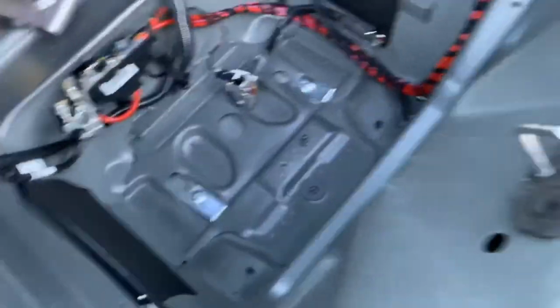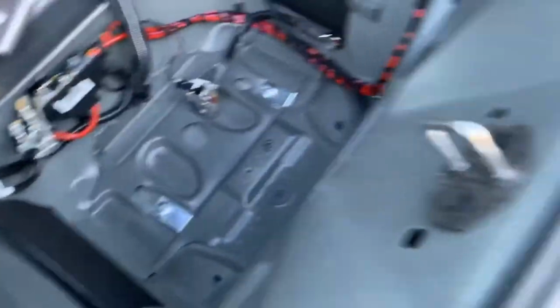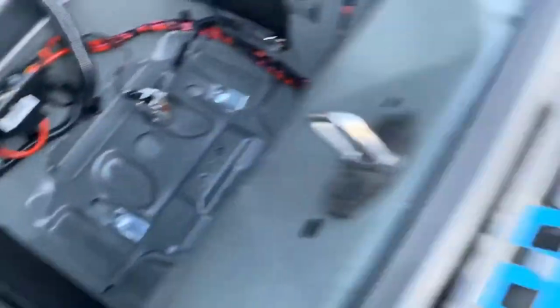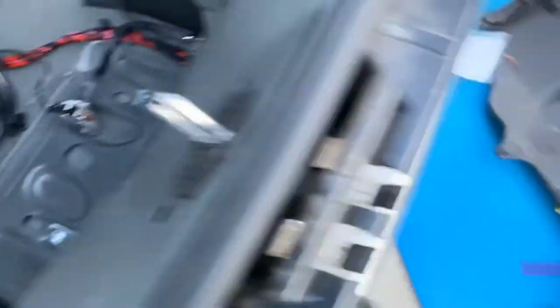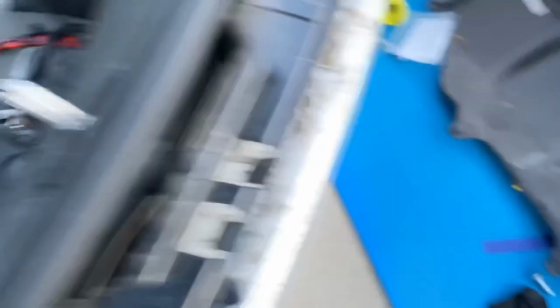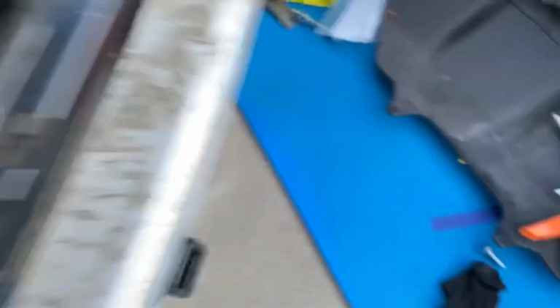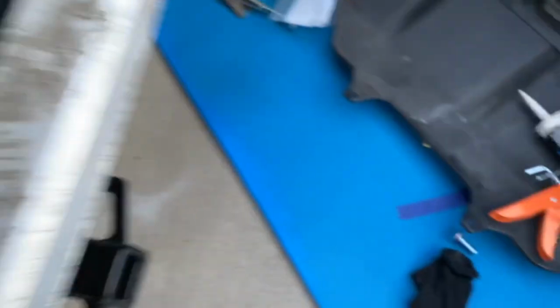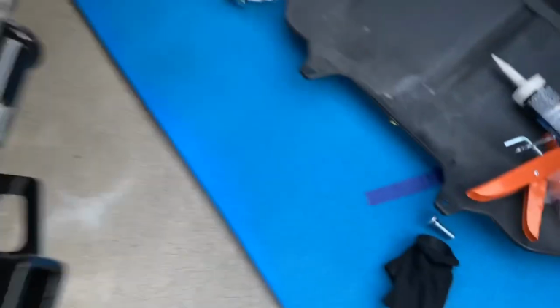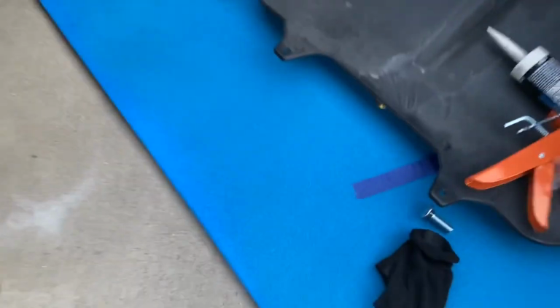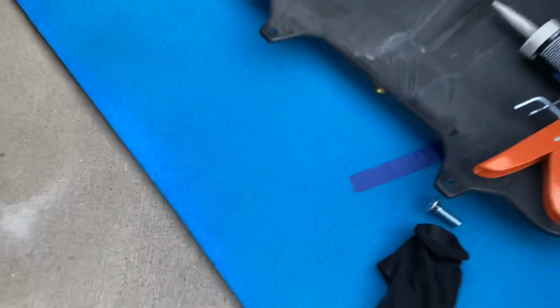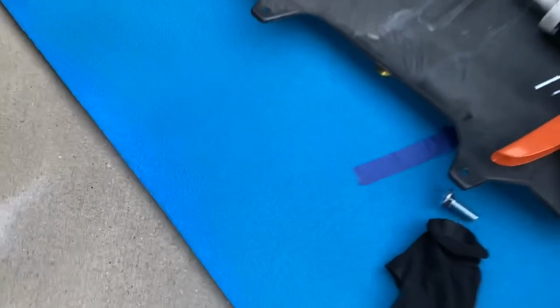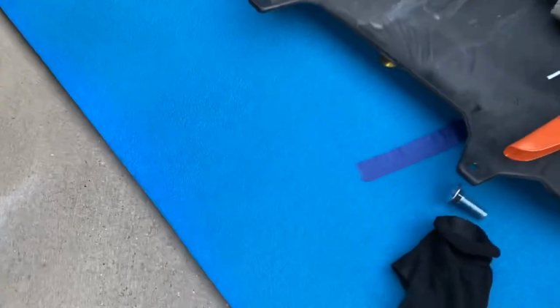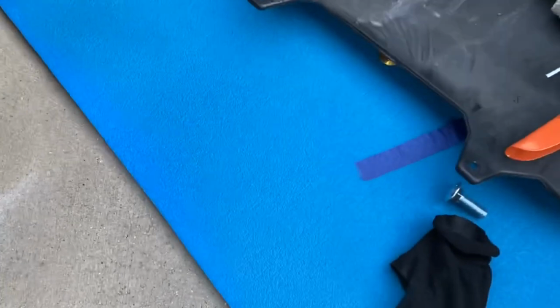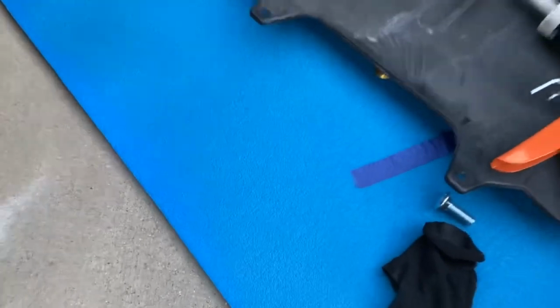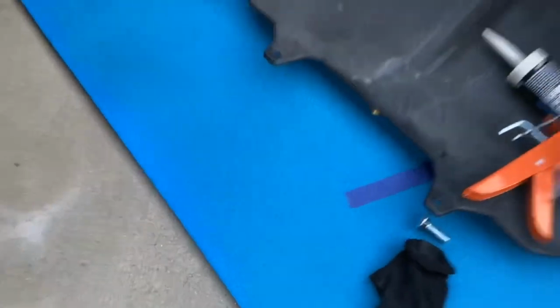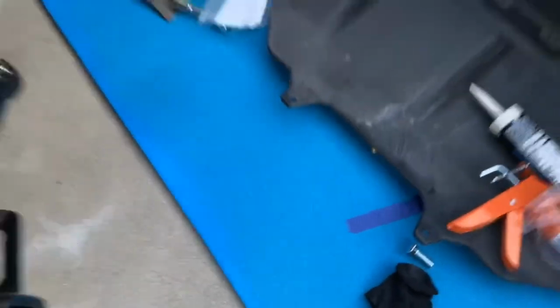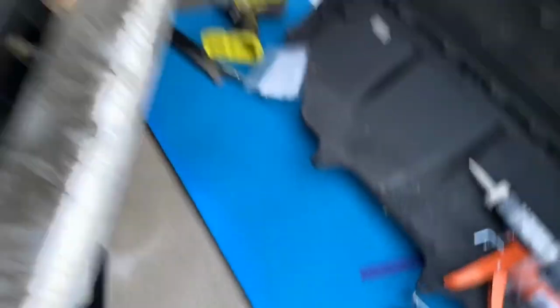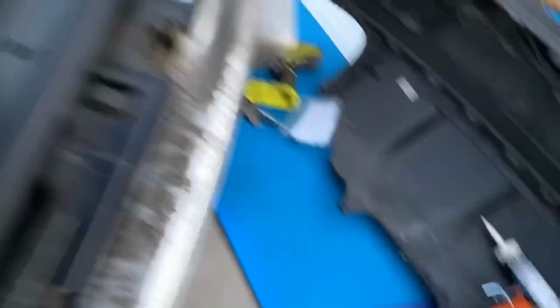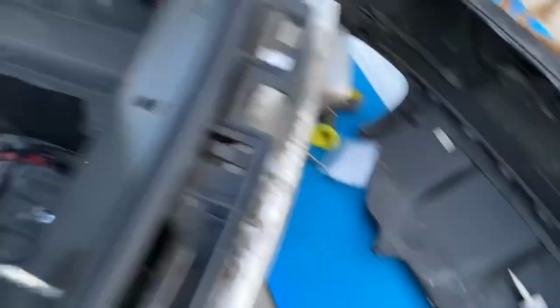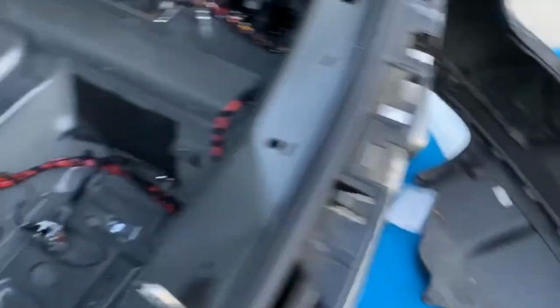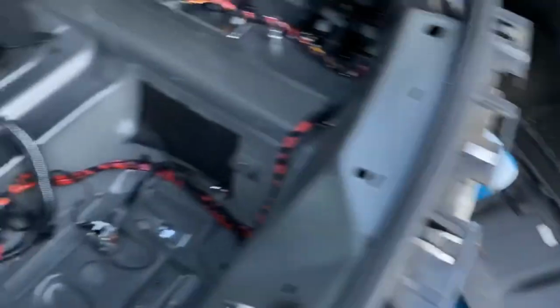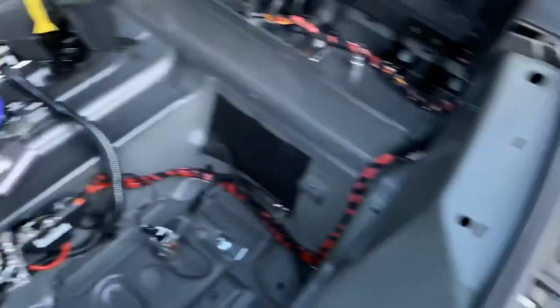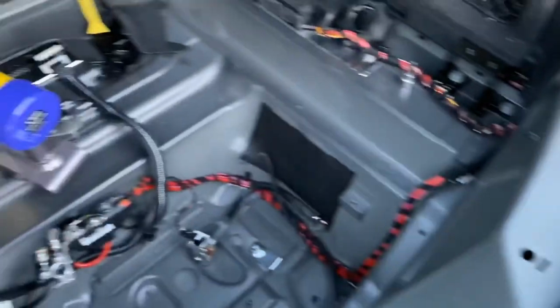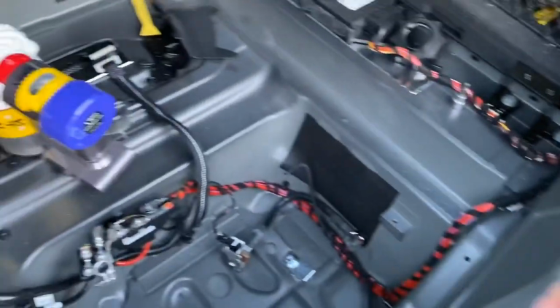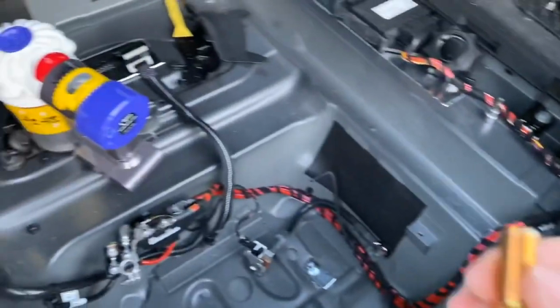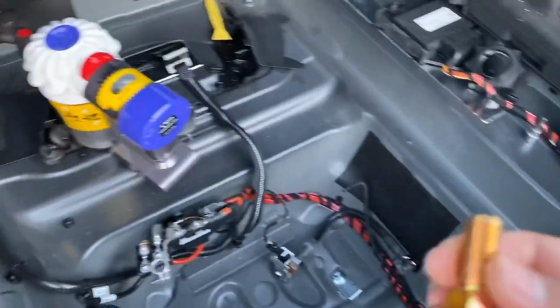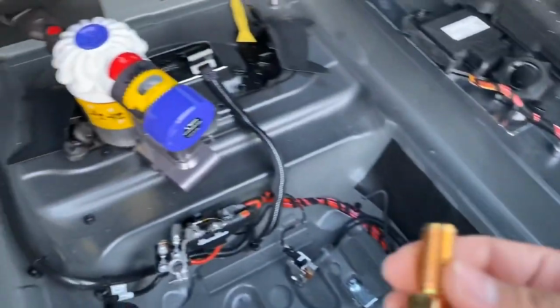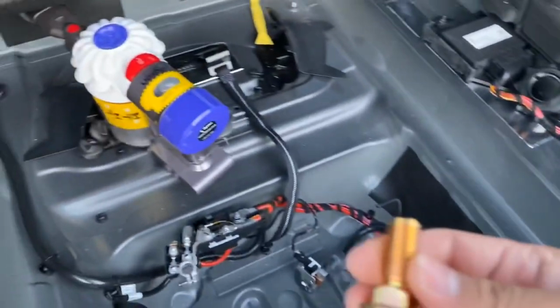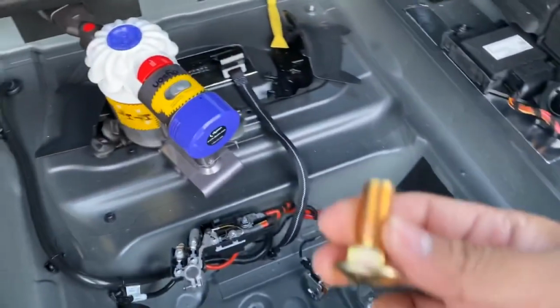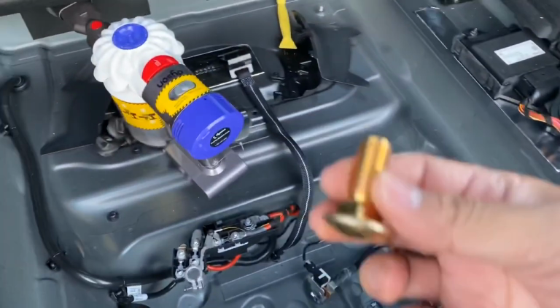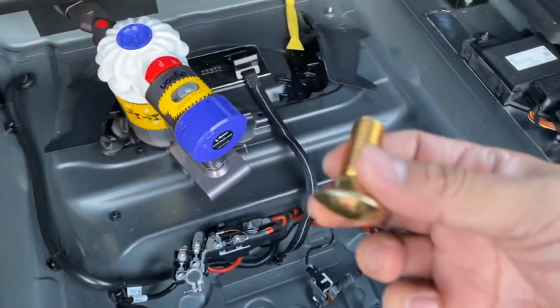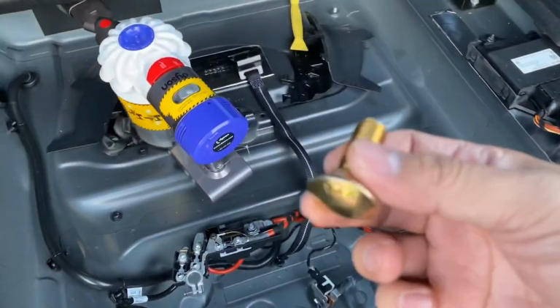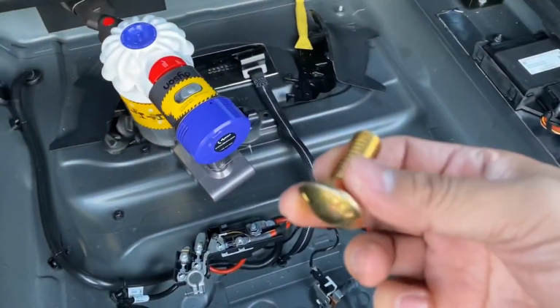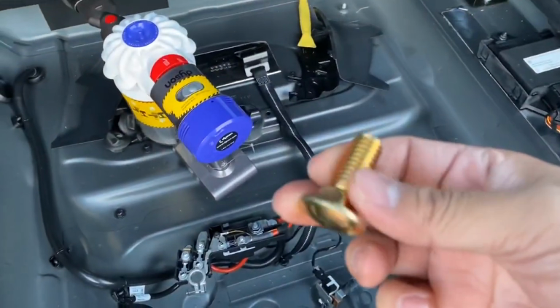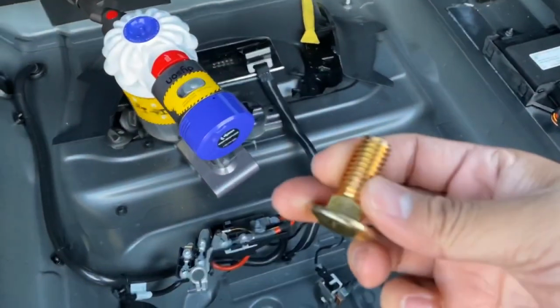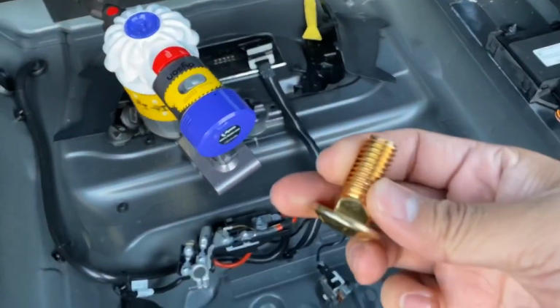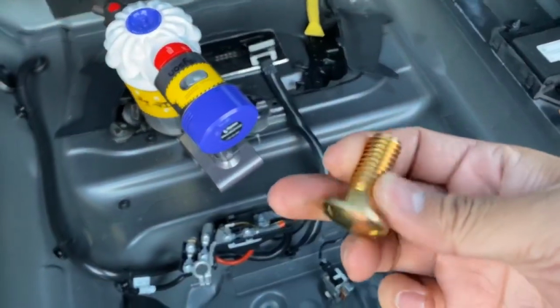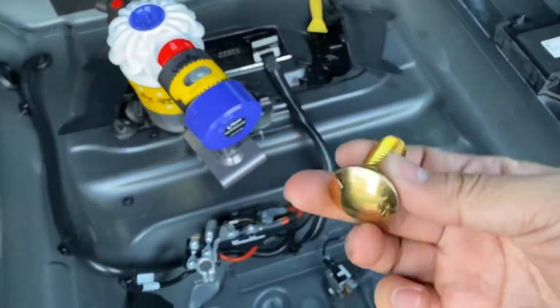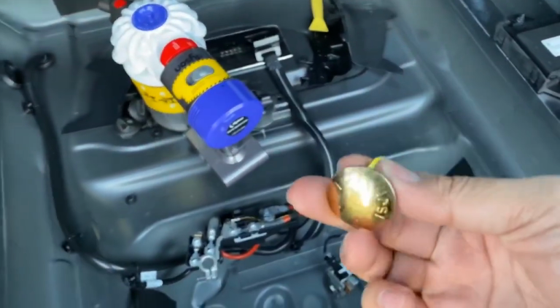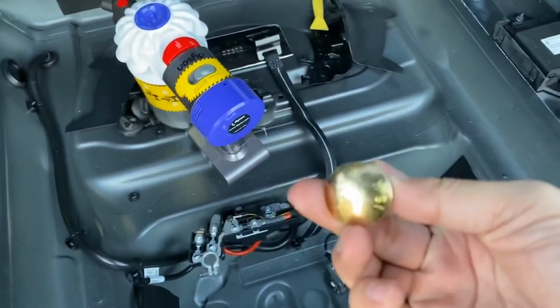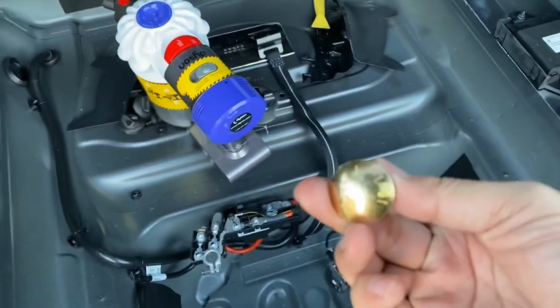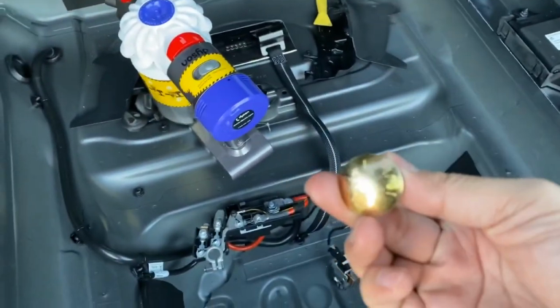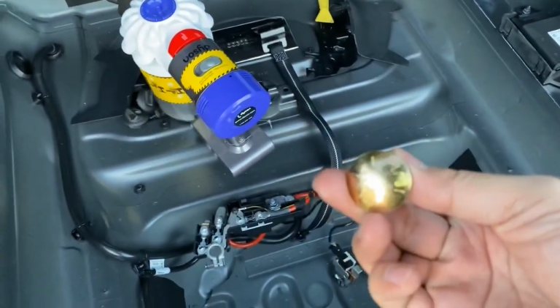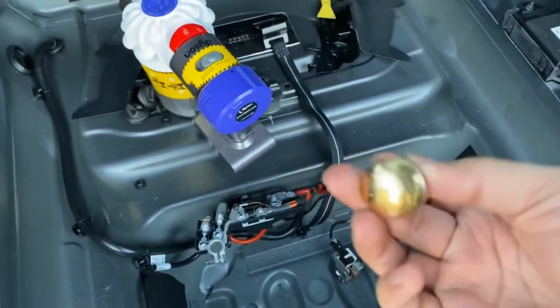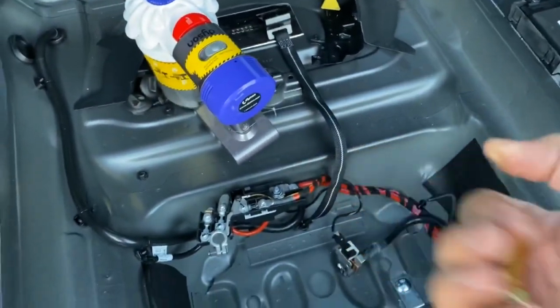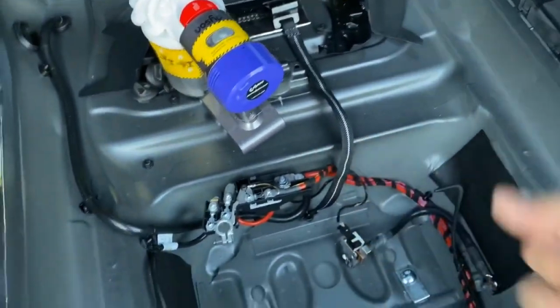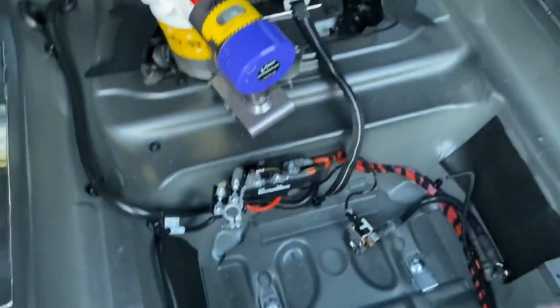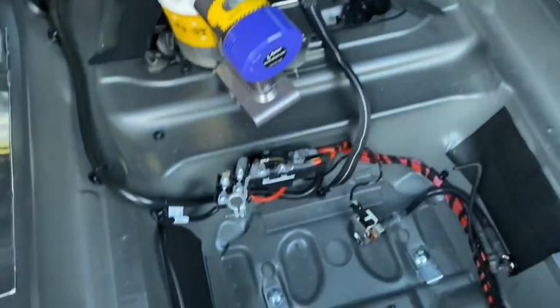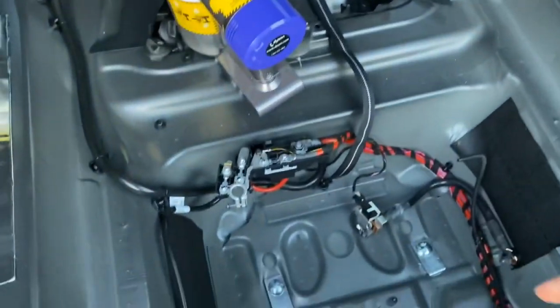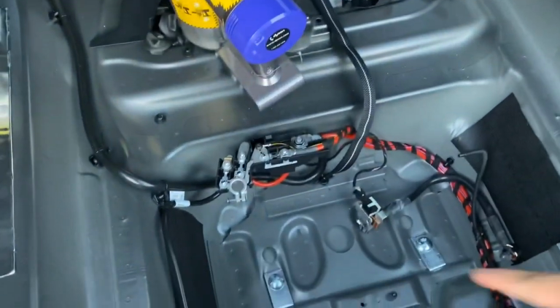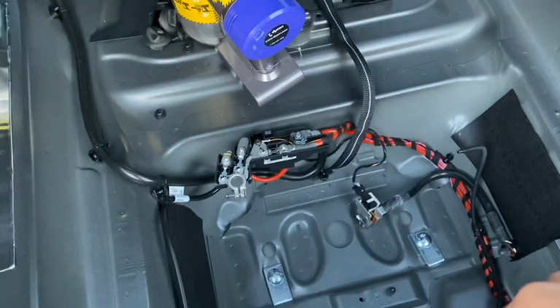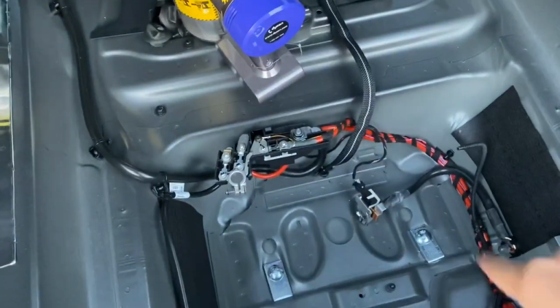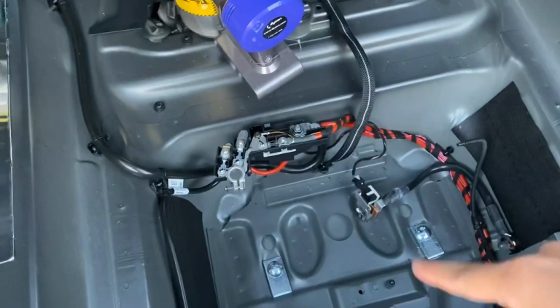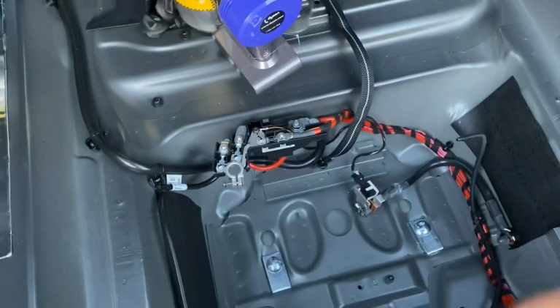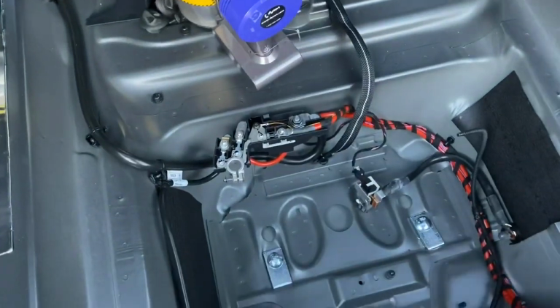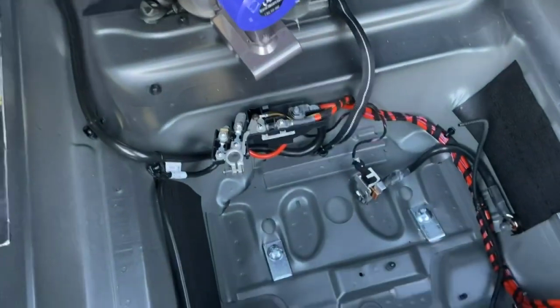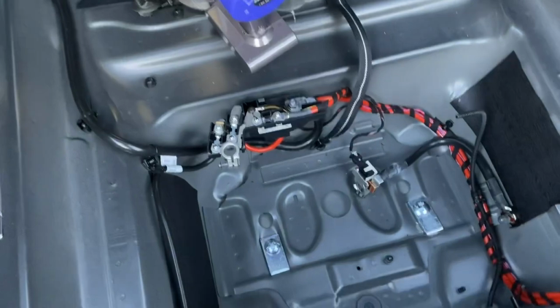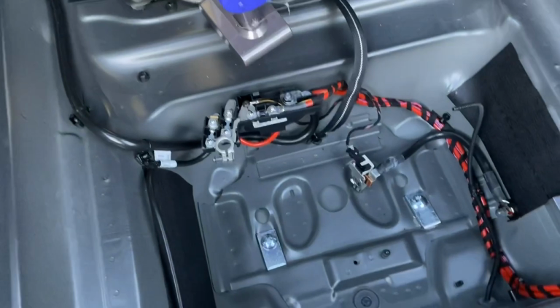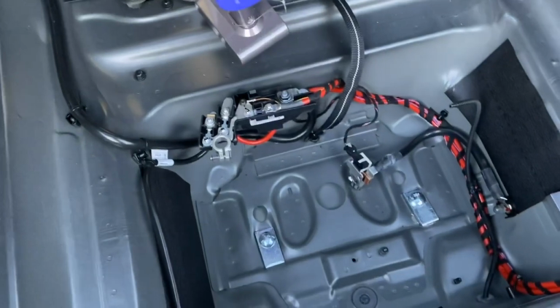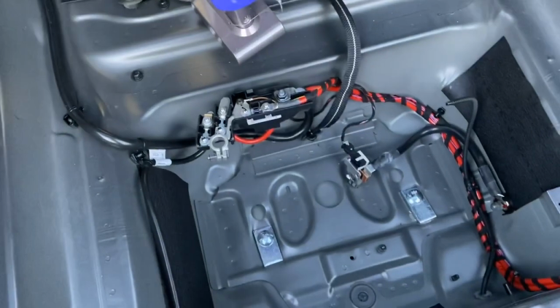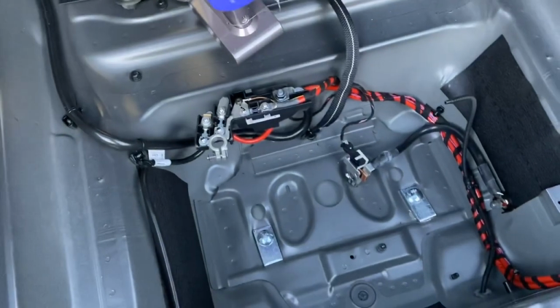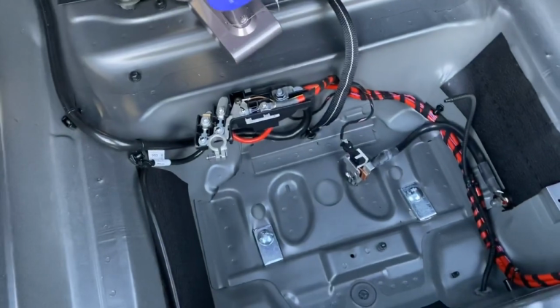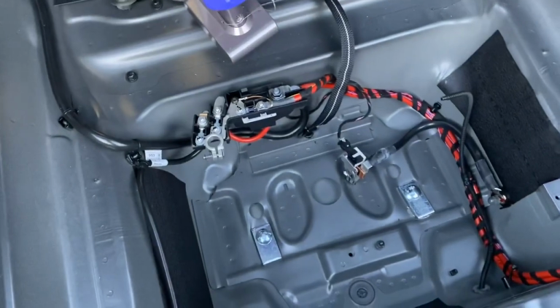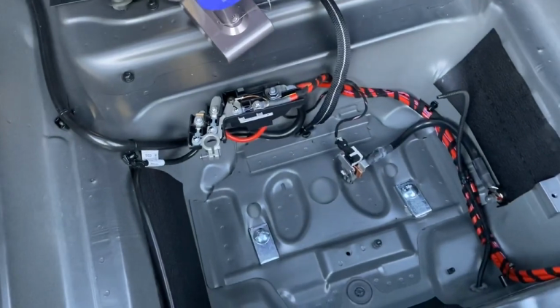The bolts were too long, so I'm going to put back the one that came with the set and re-tighten it back up.